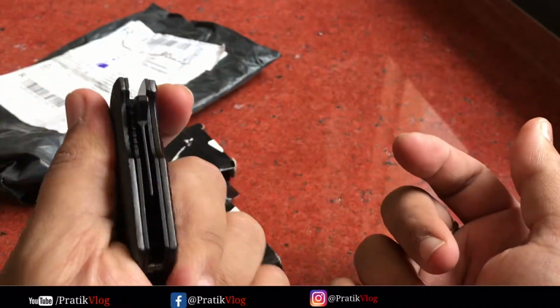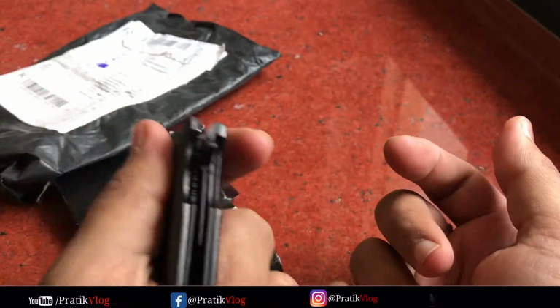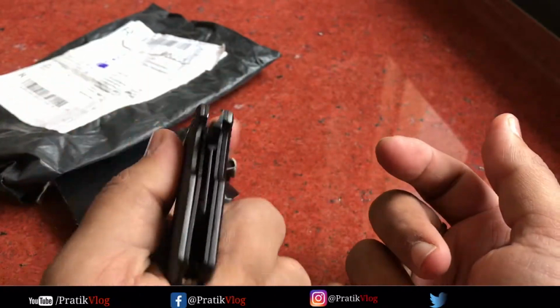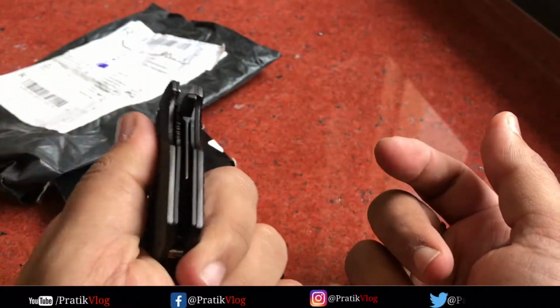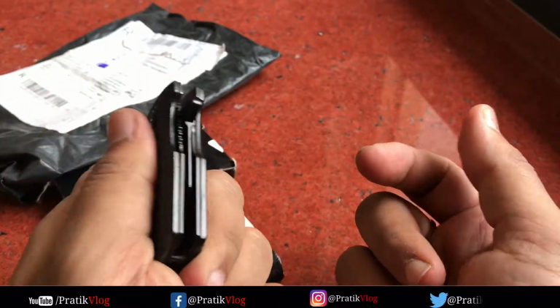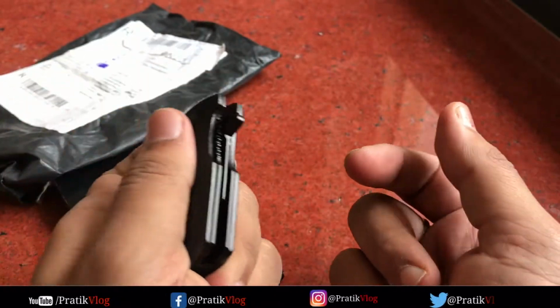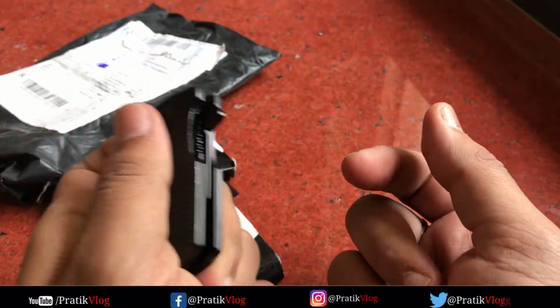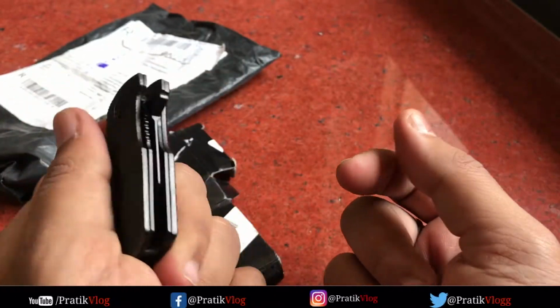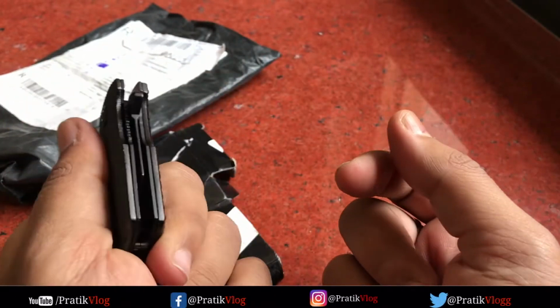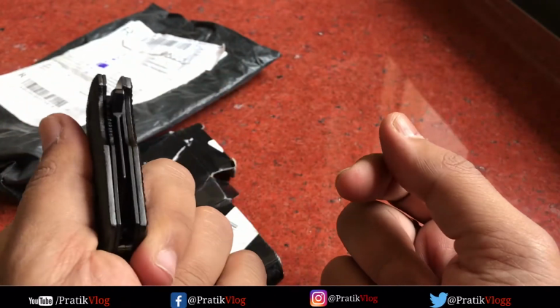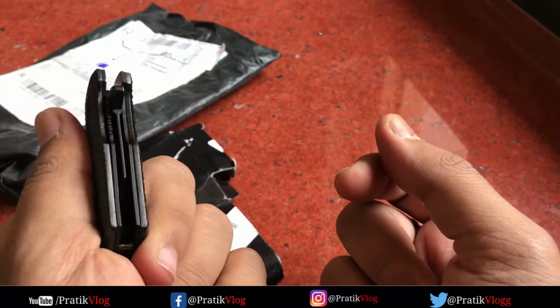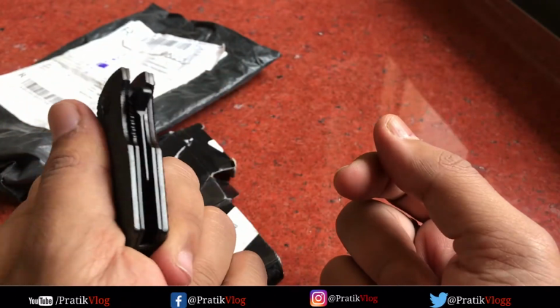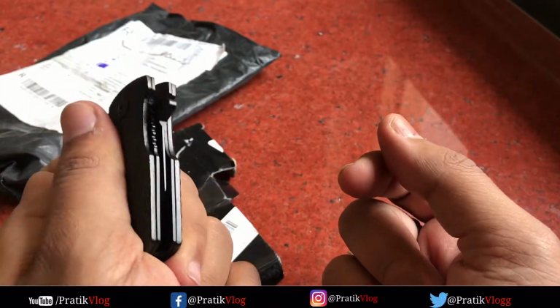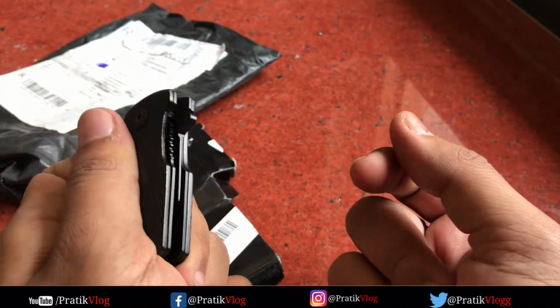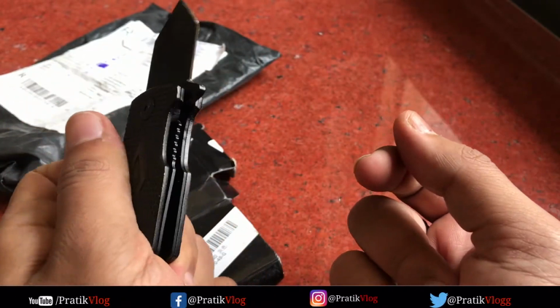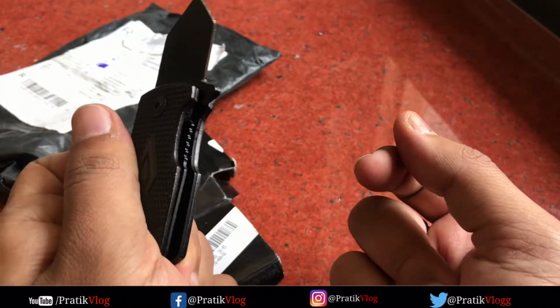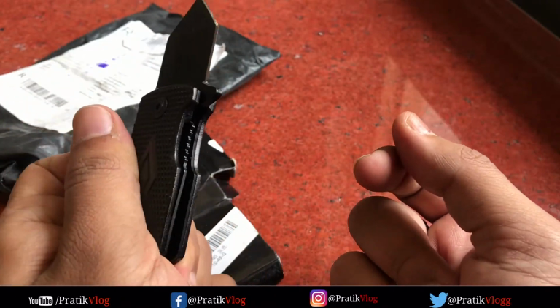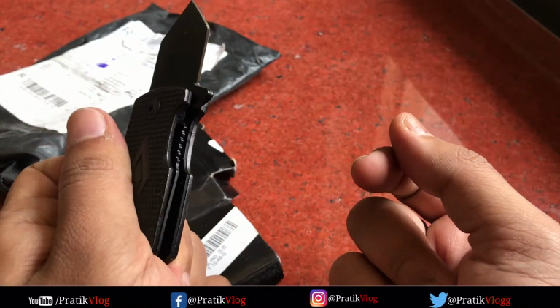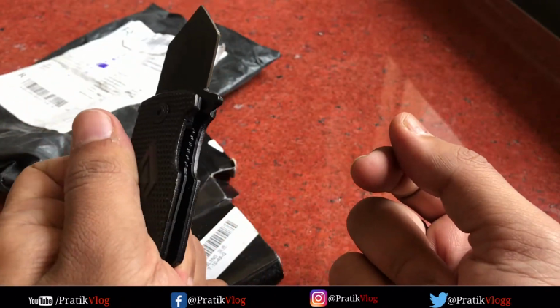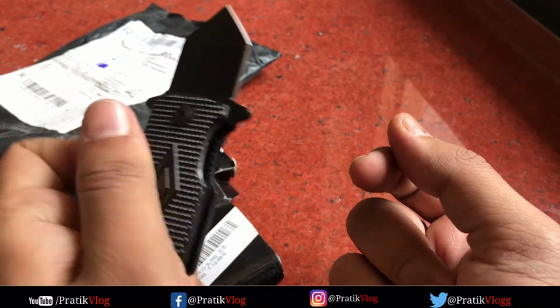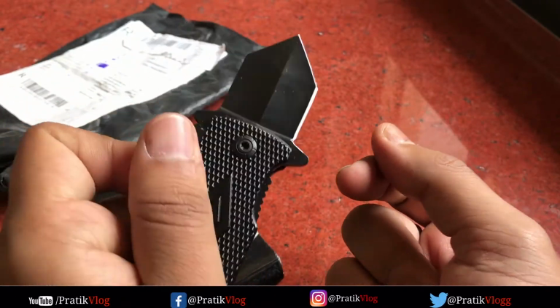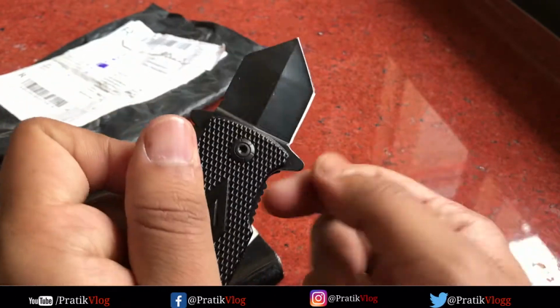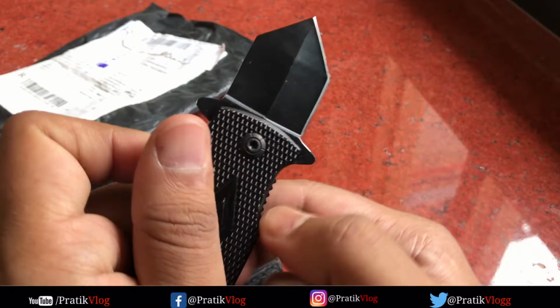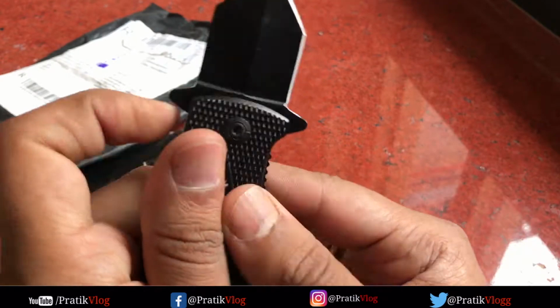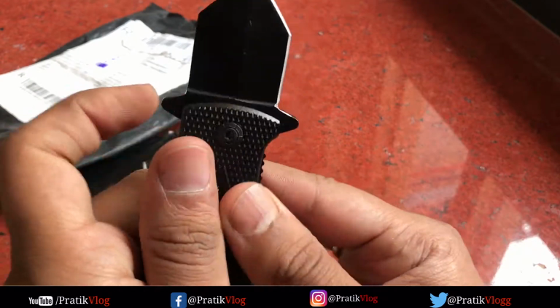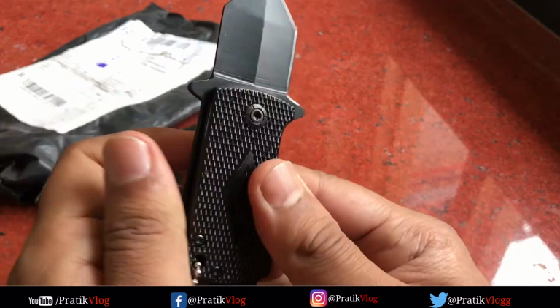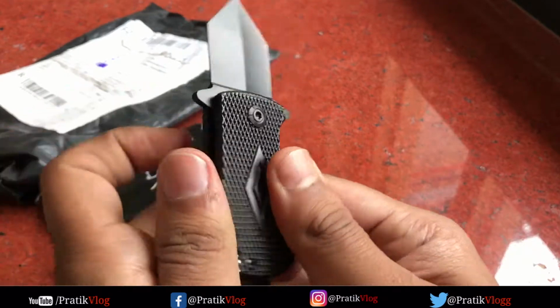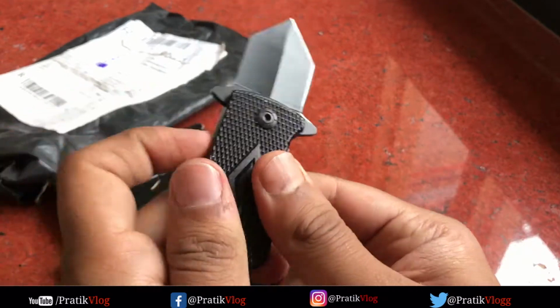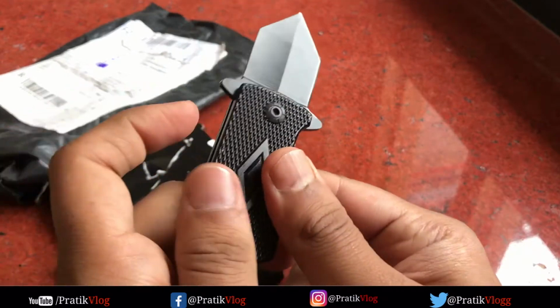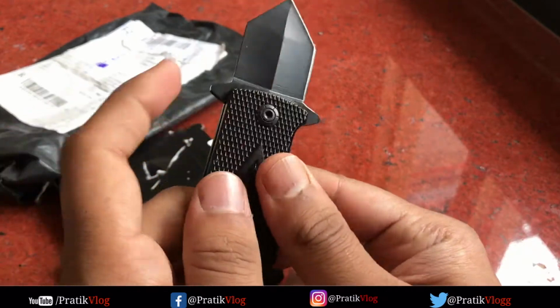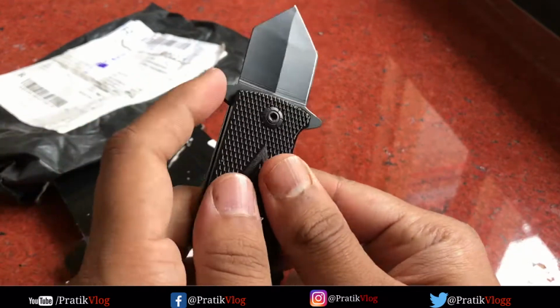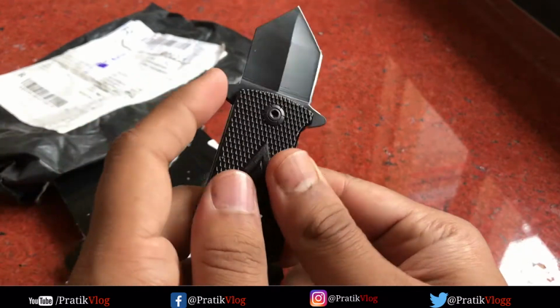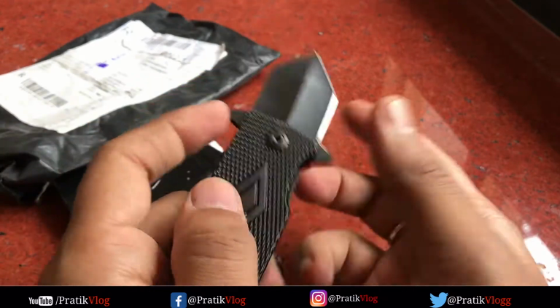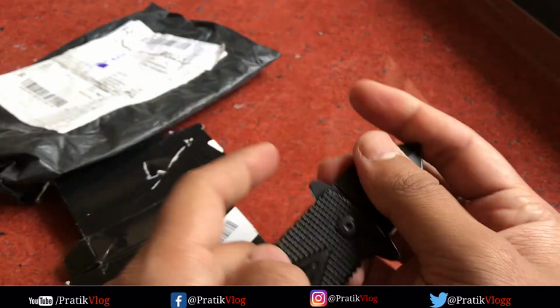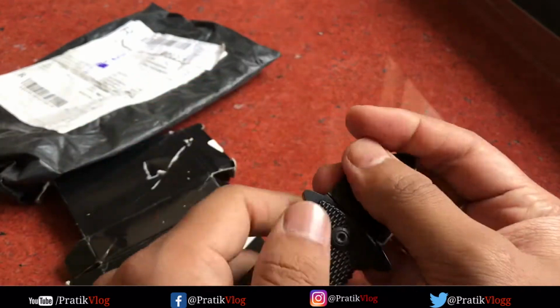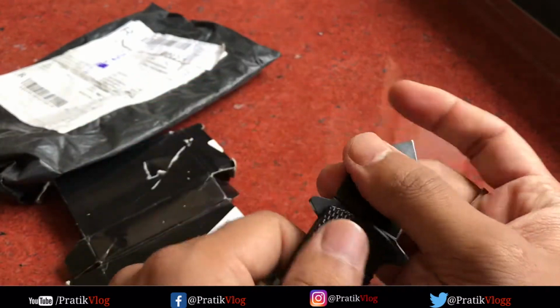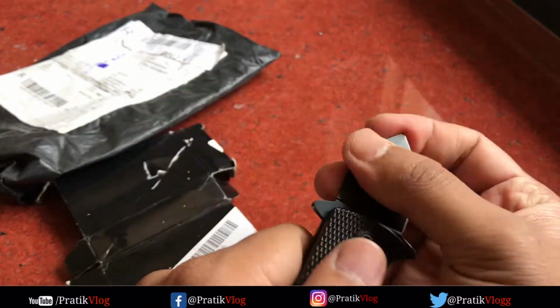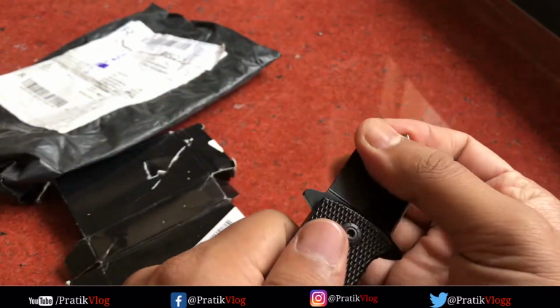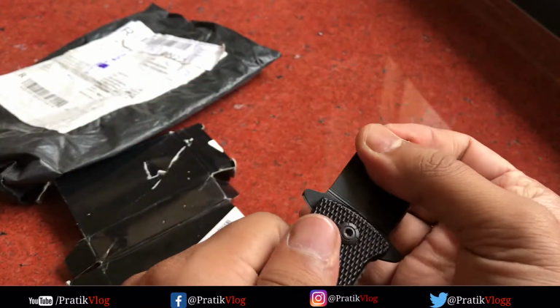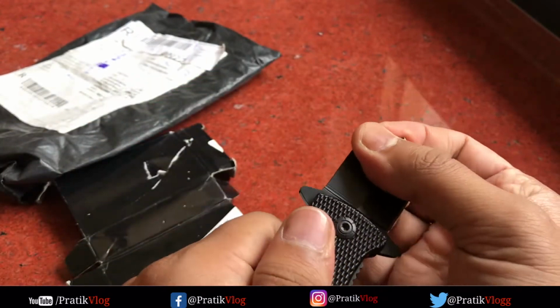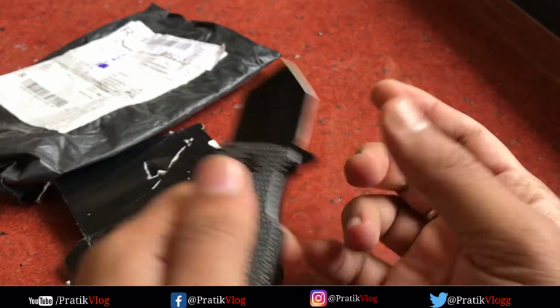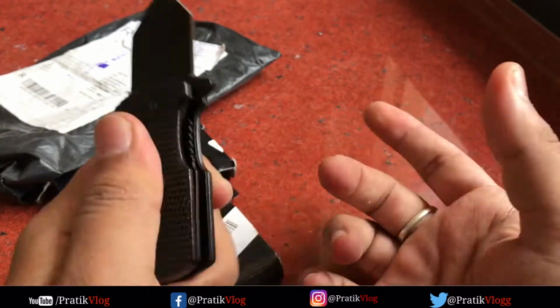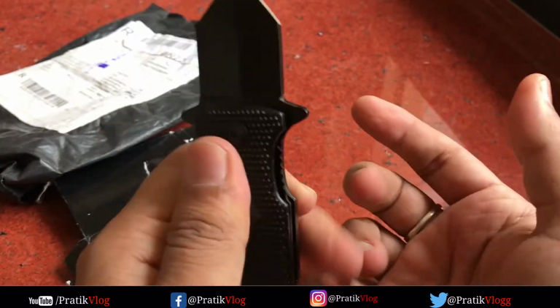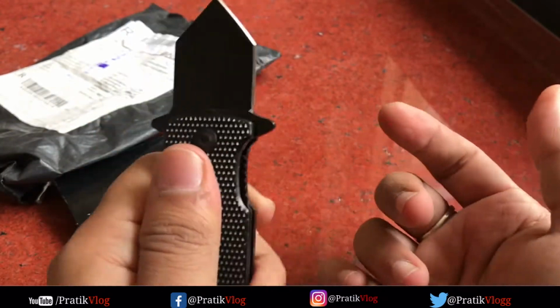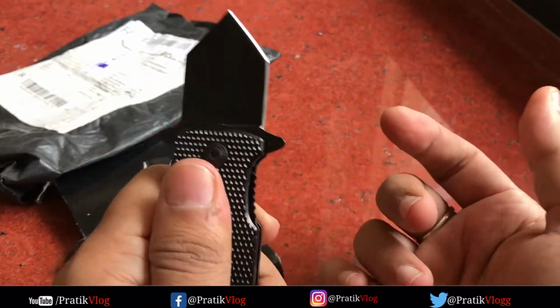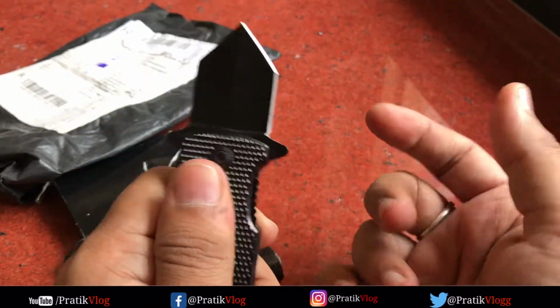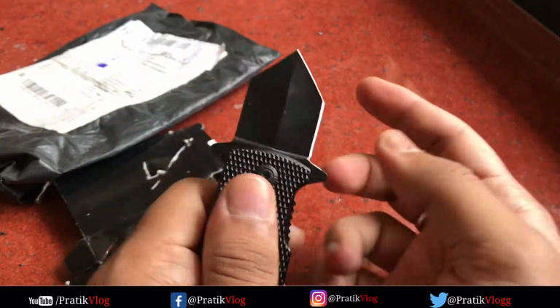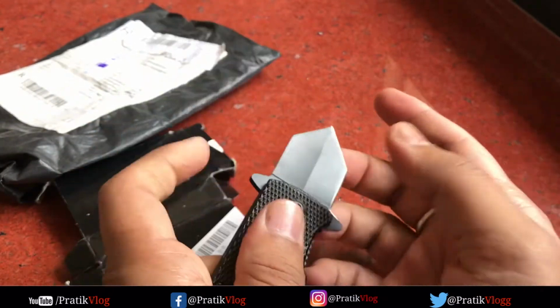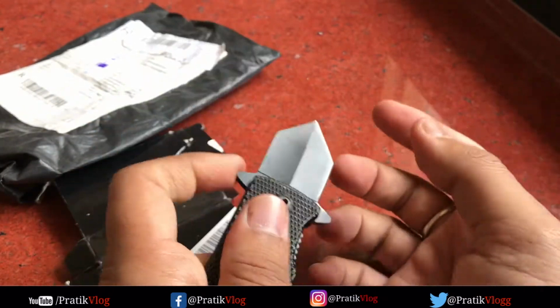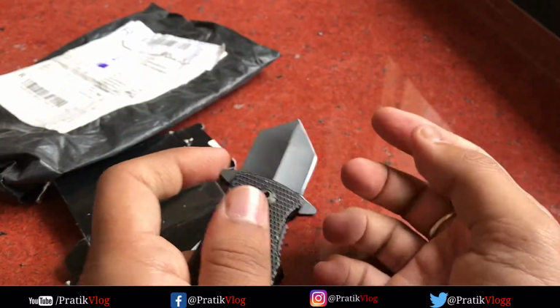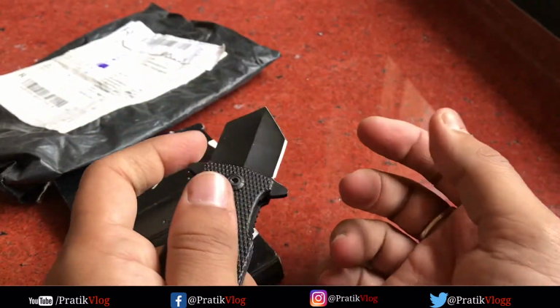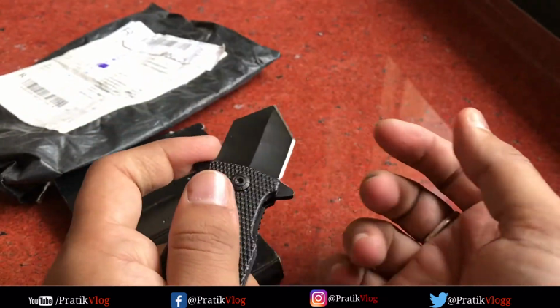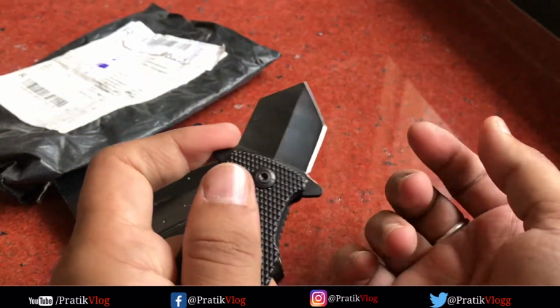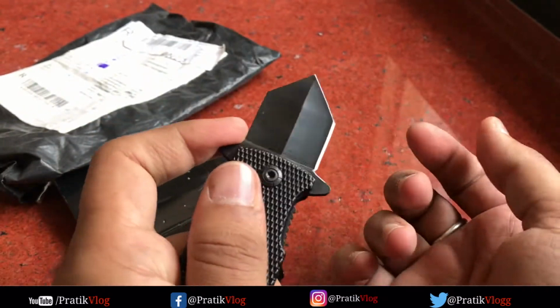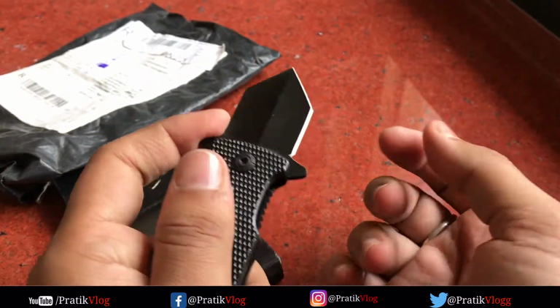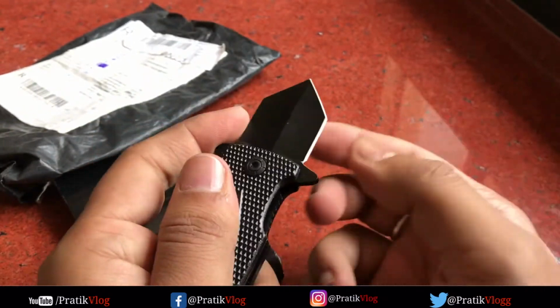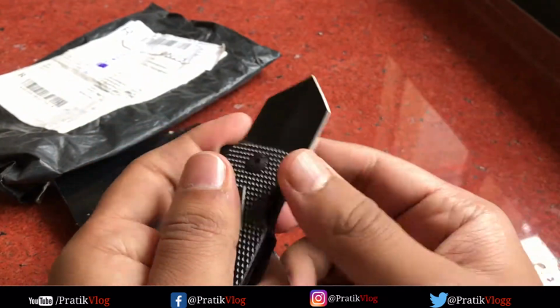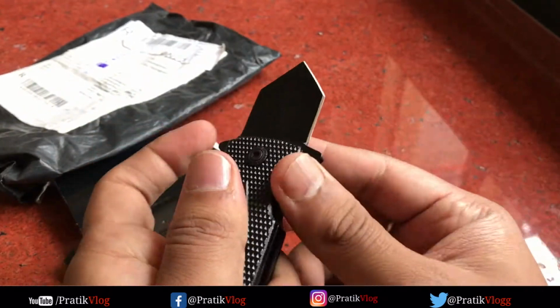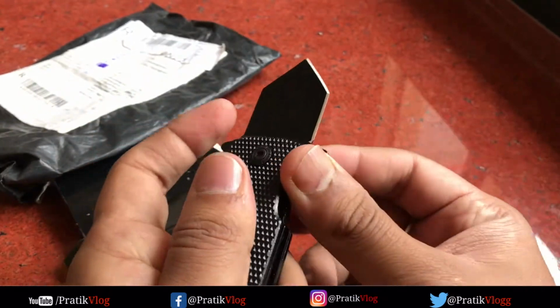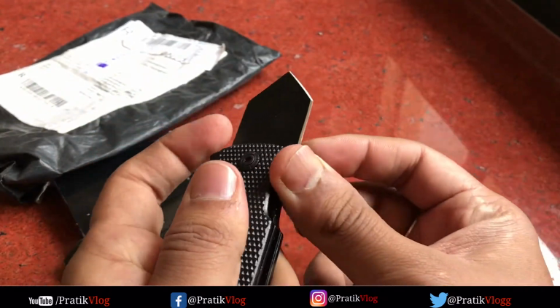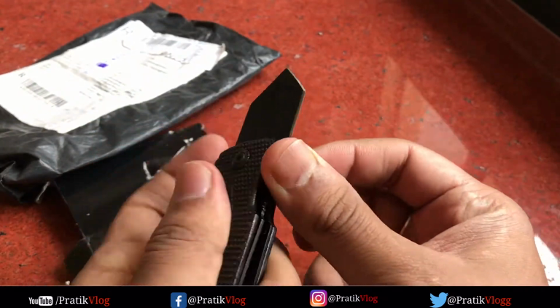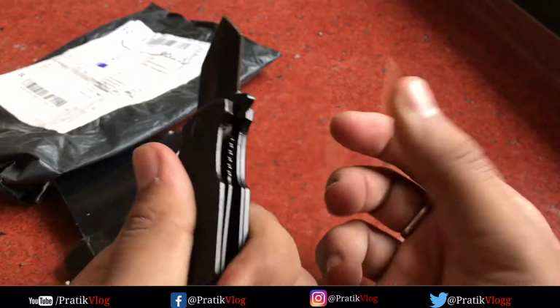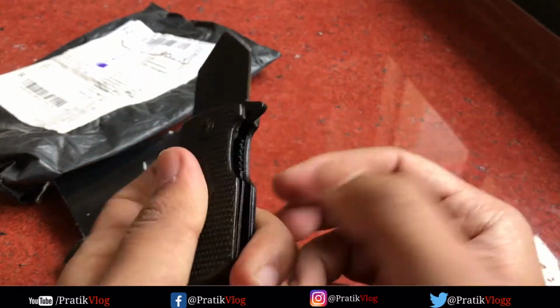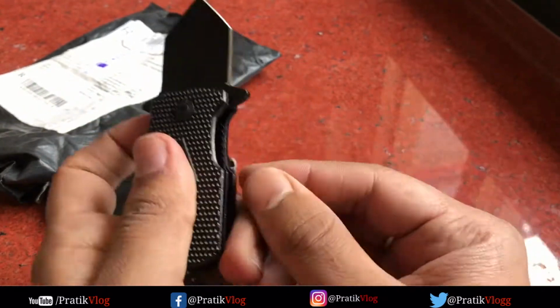The build quality of the lock is very good. There is a lot of work when you lock it — the opener works well.